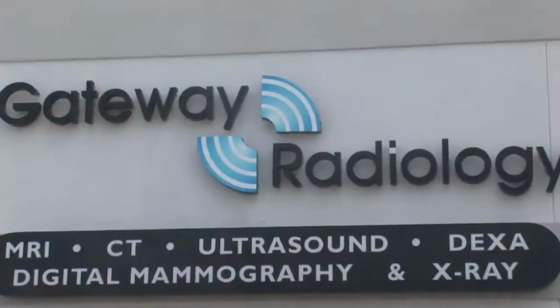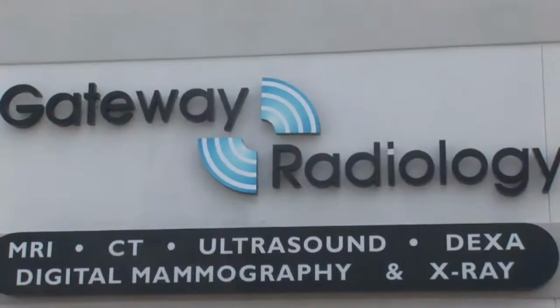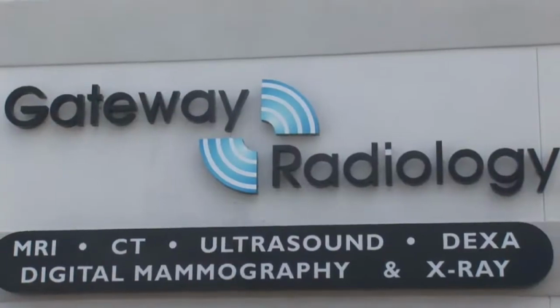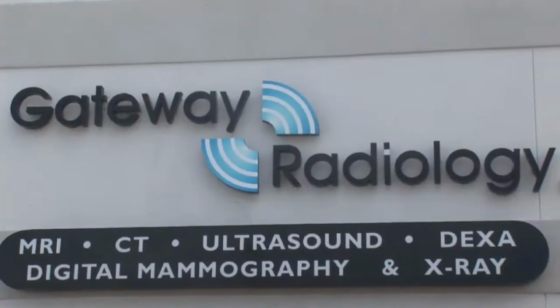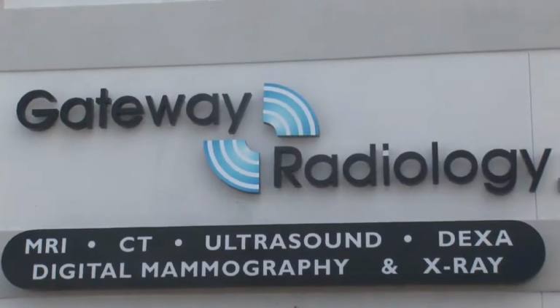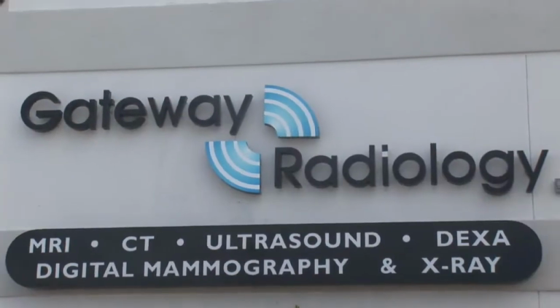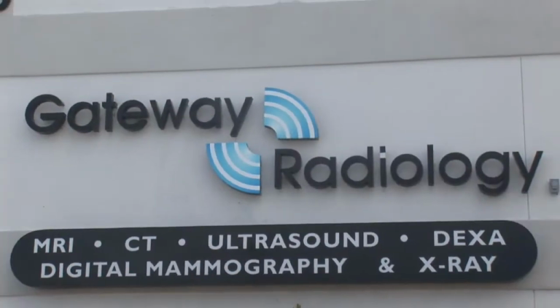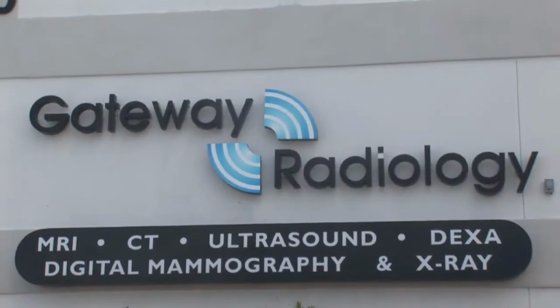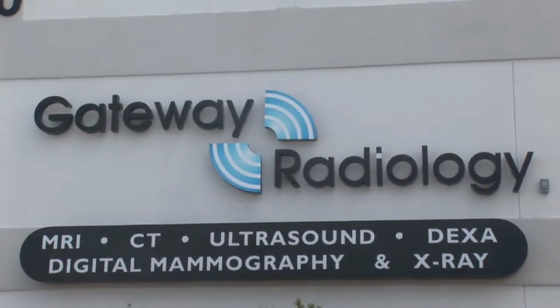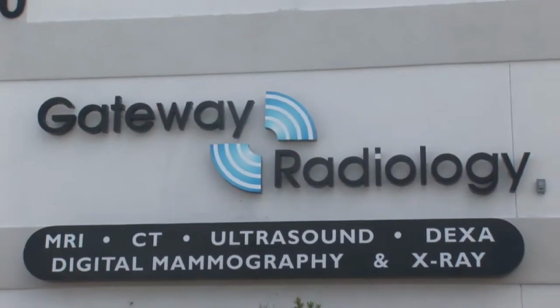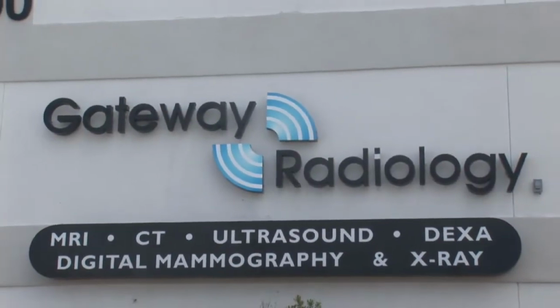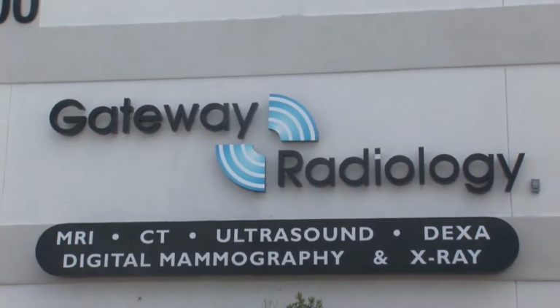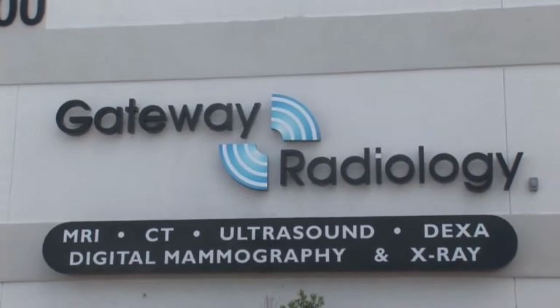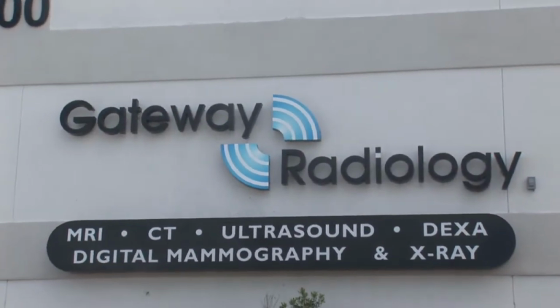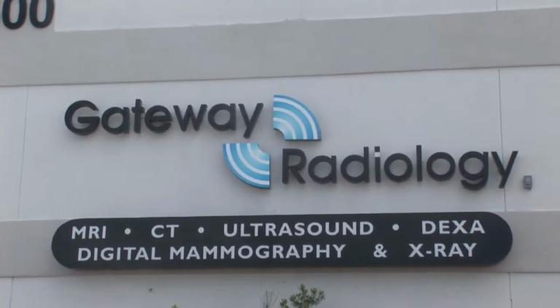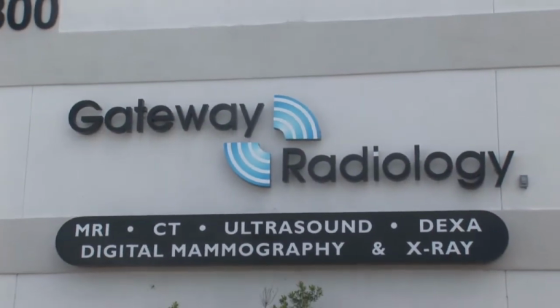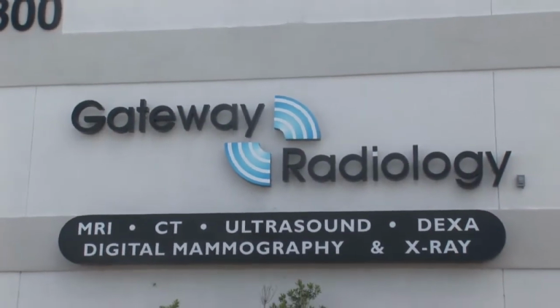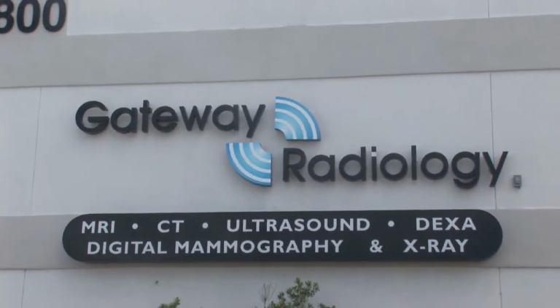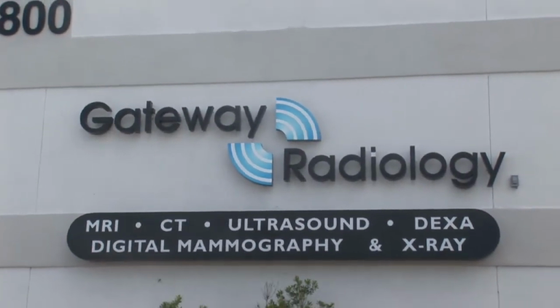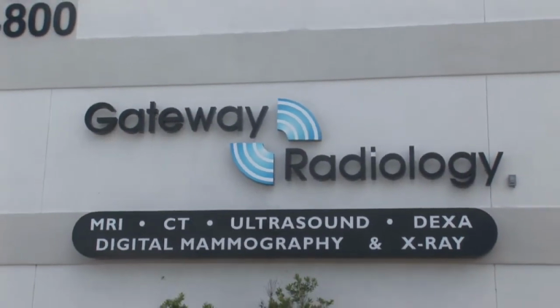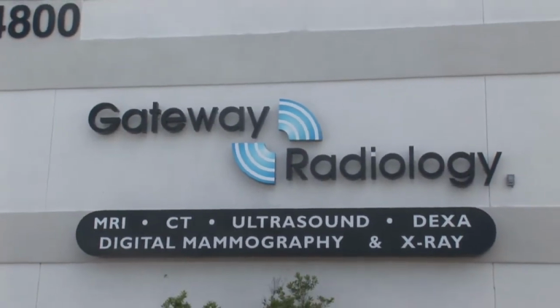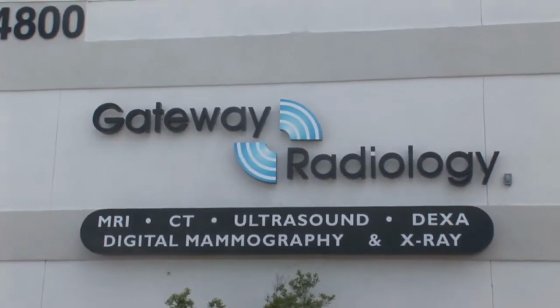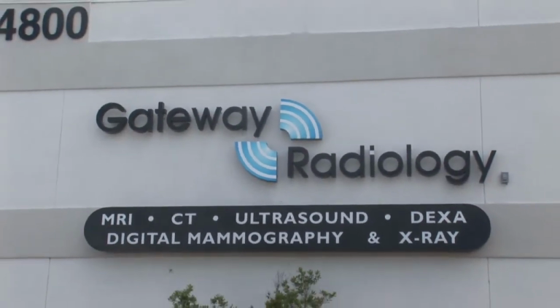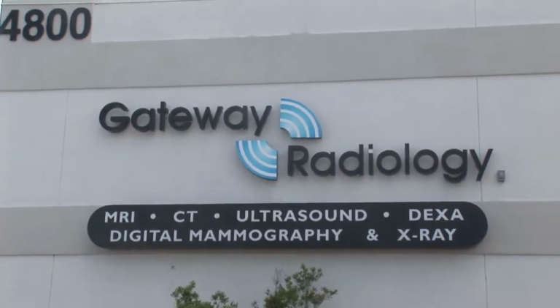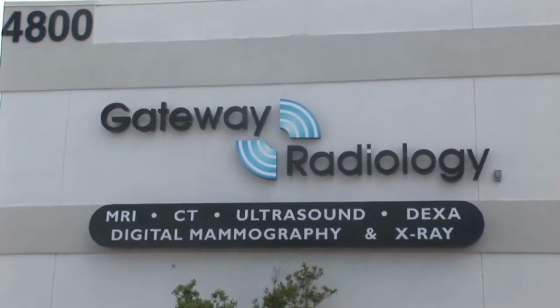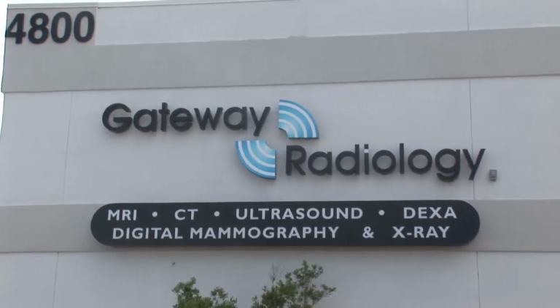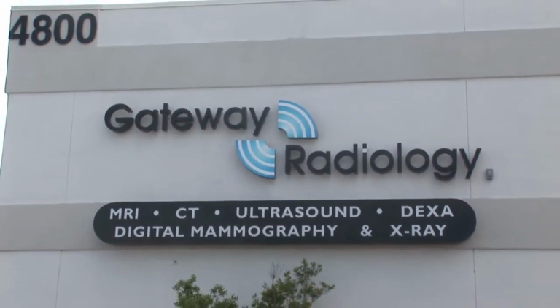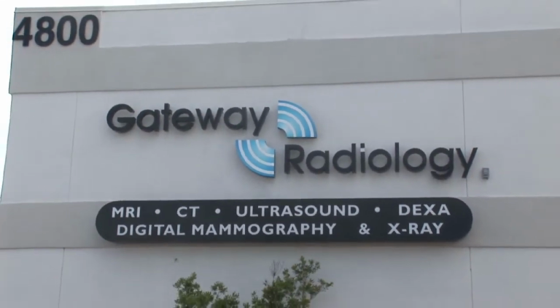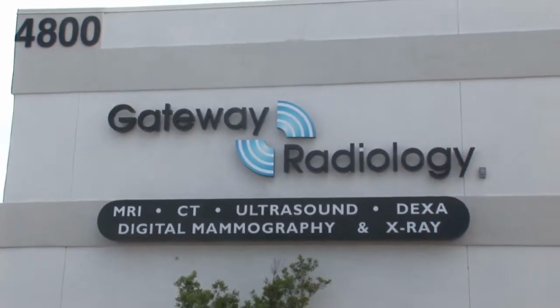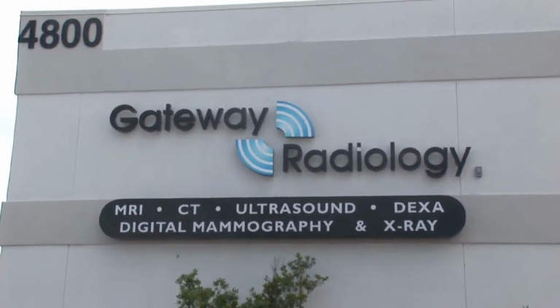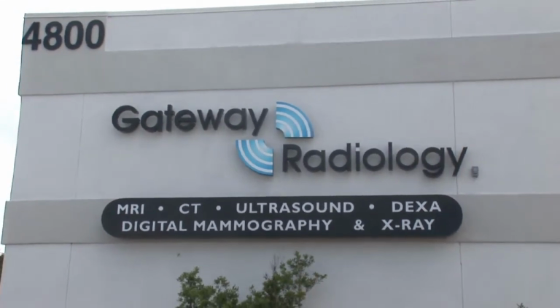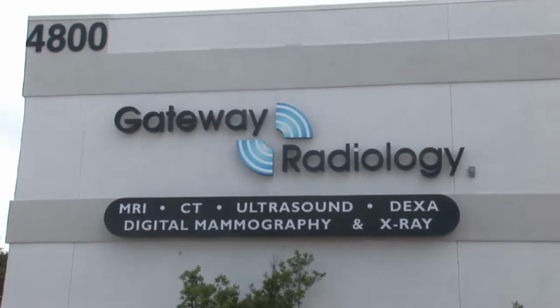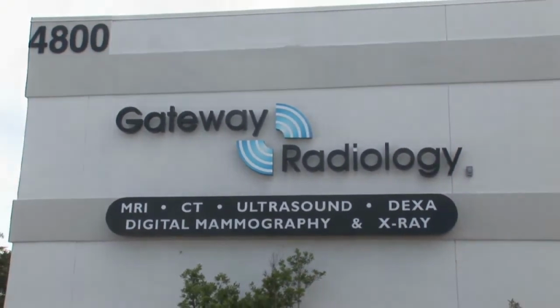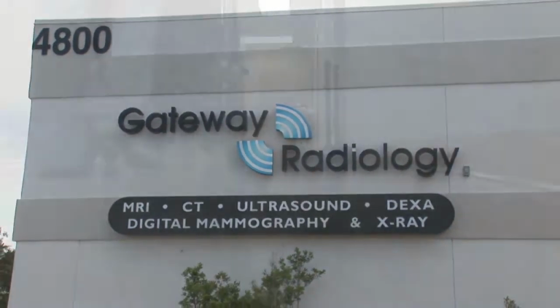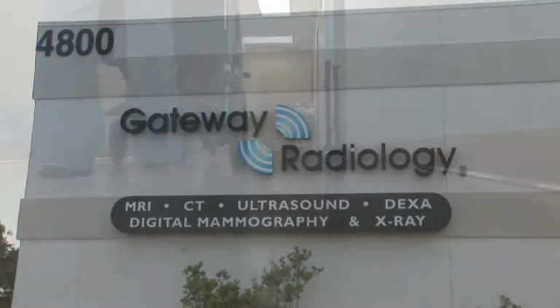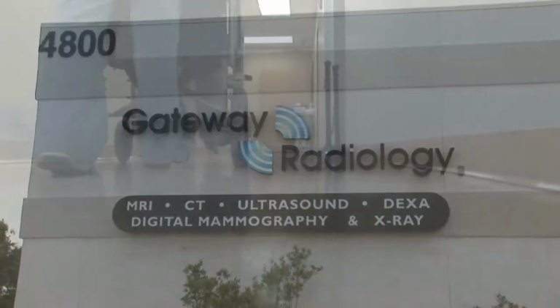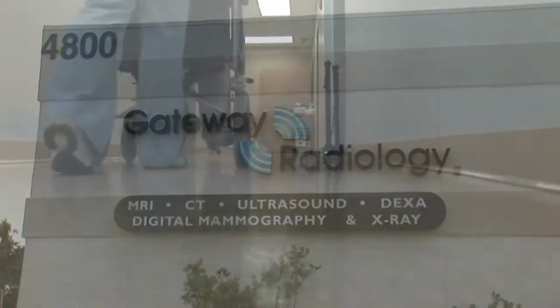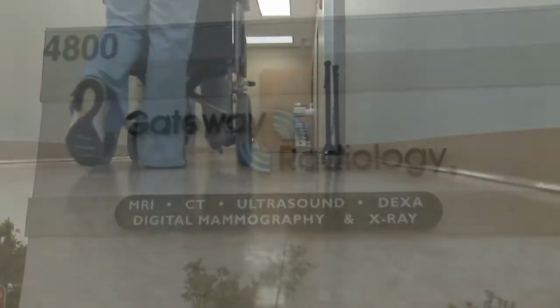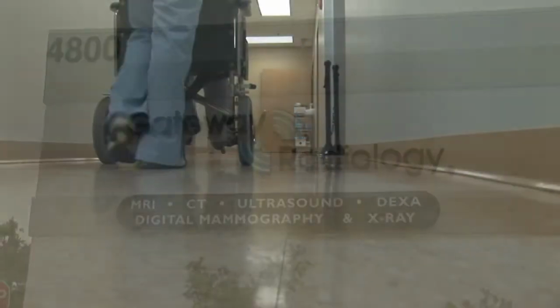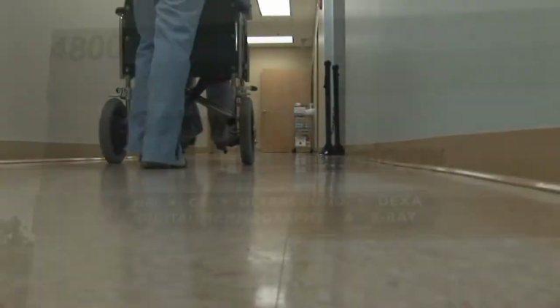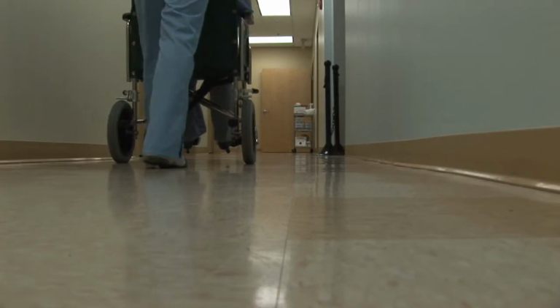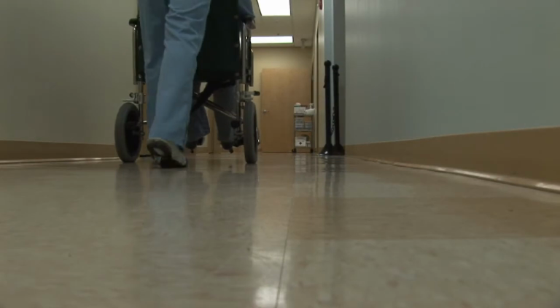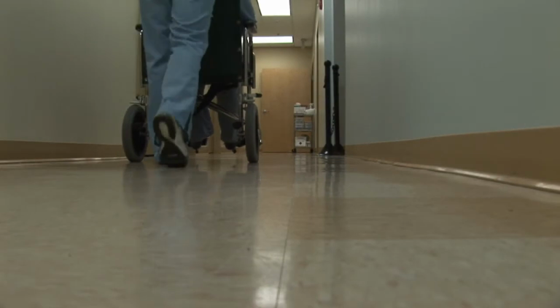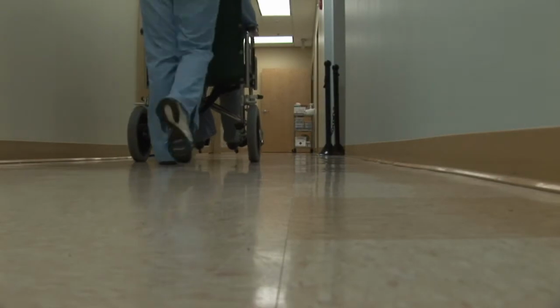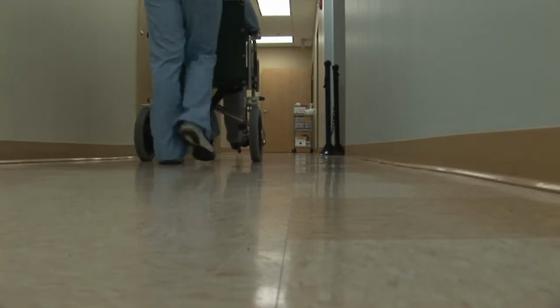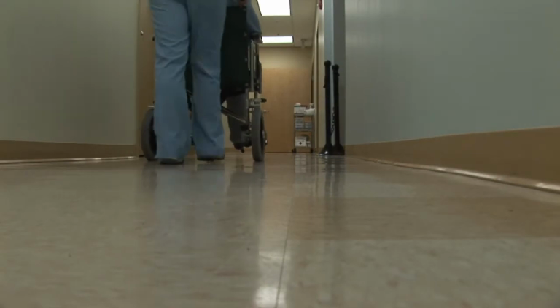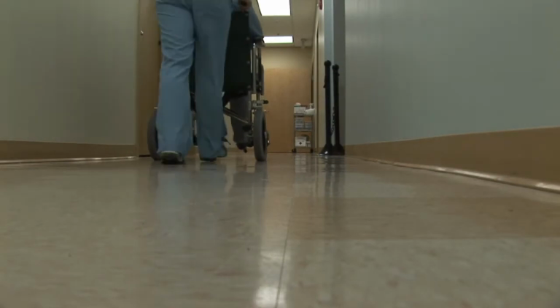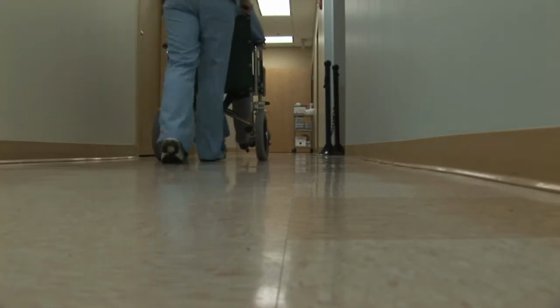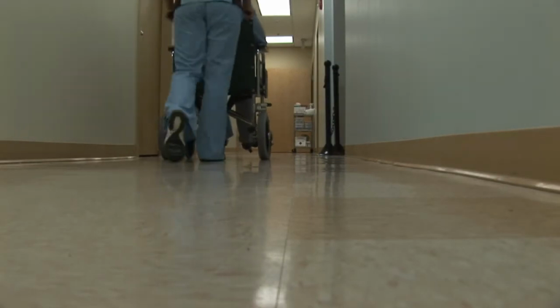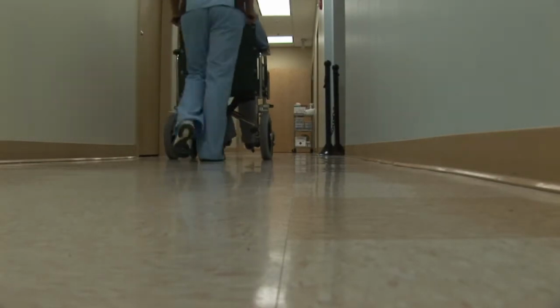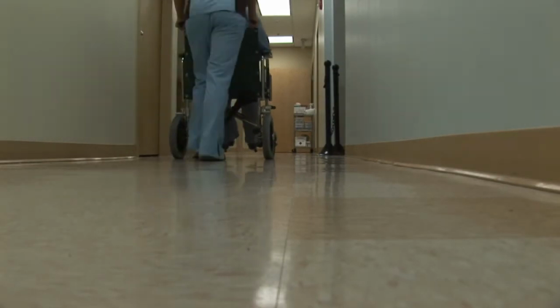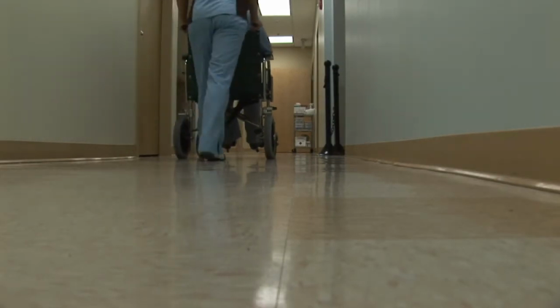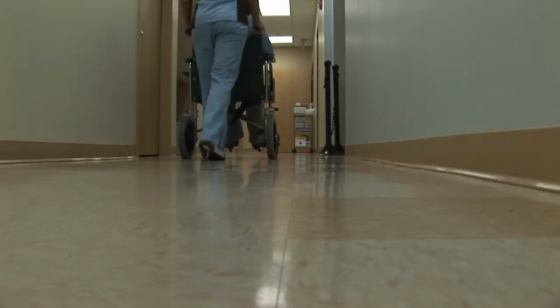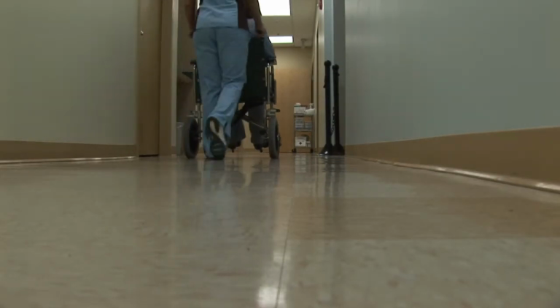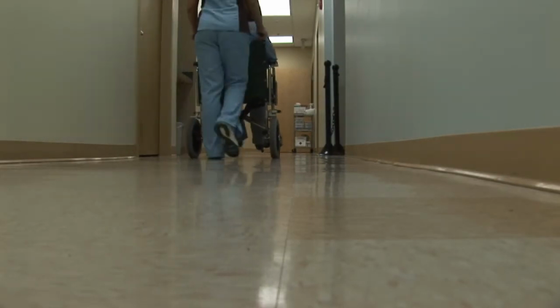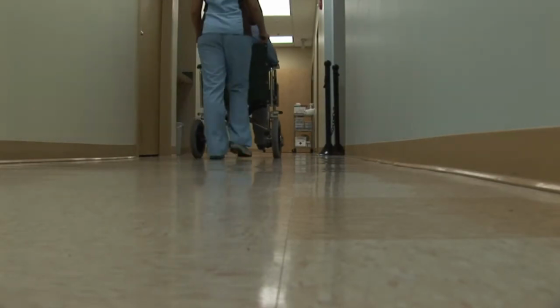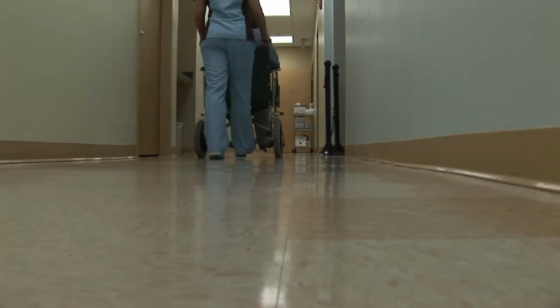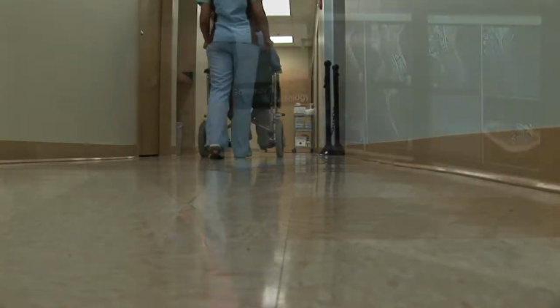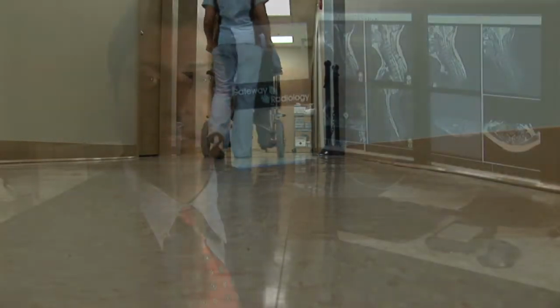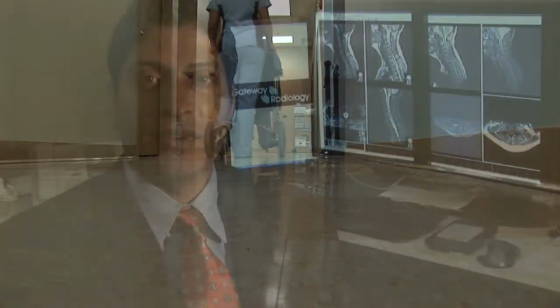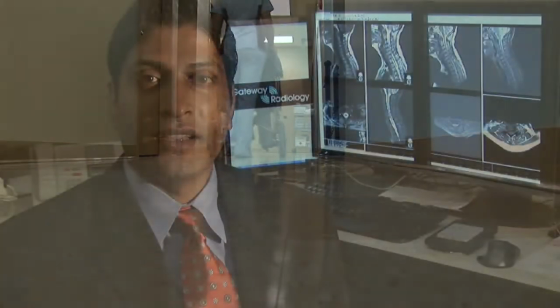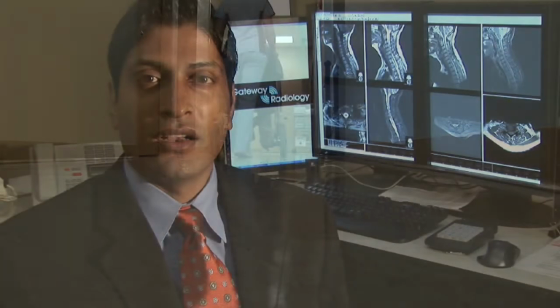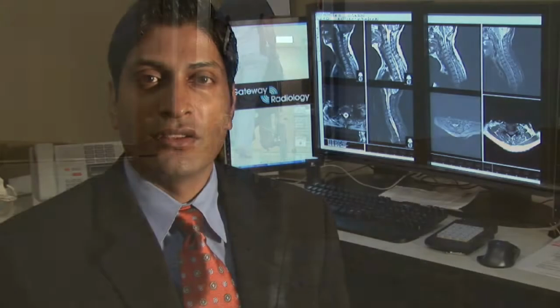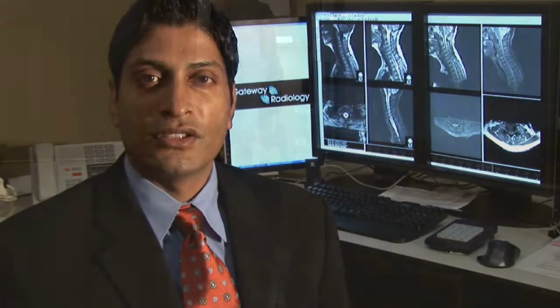Hello, I'm Dr. Vimal Patel. I work at Gateway Radiology in Pinellas Park, and today we're going to talk about what is emergency radiology.